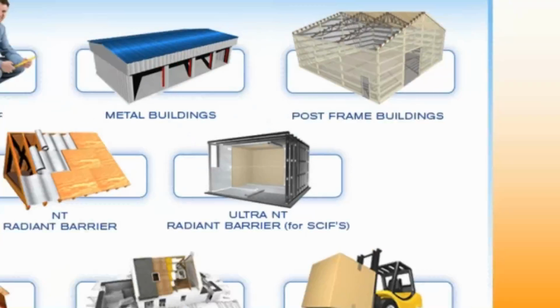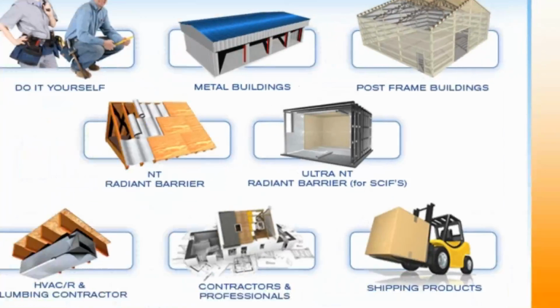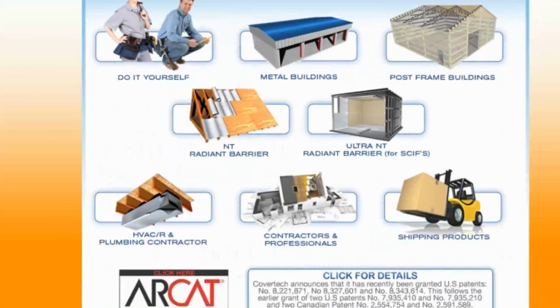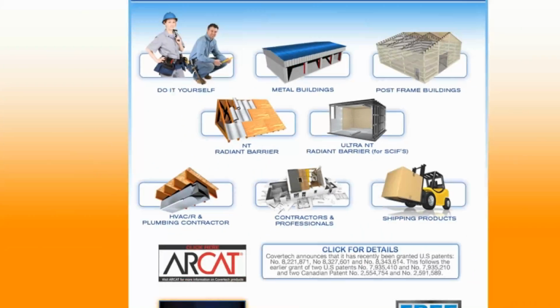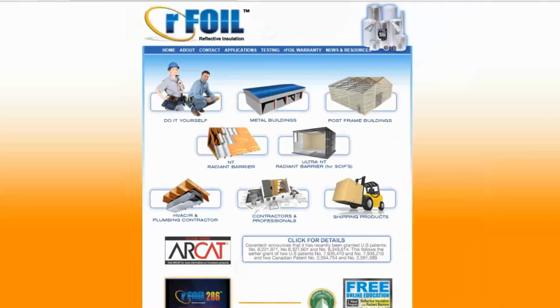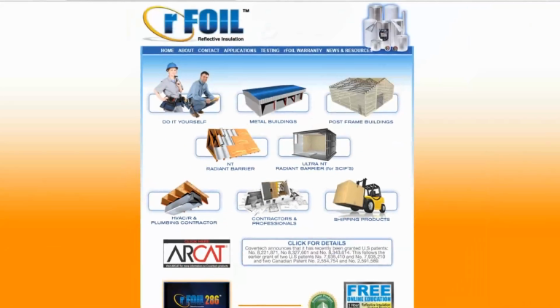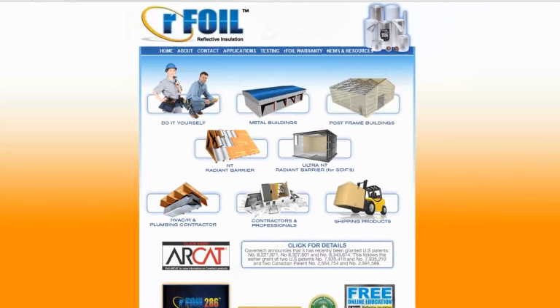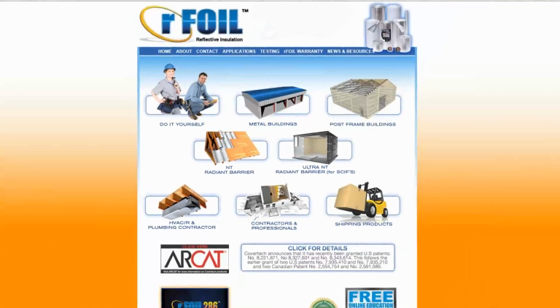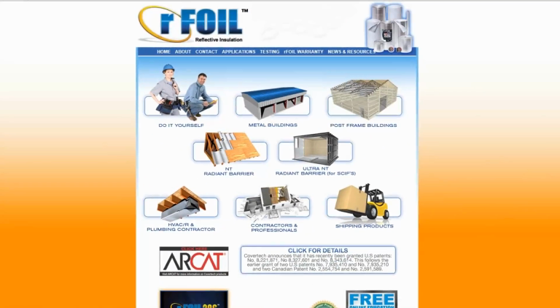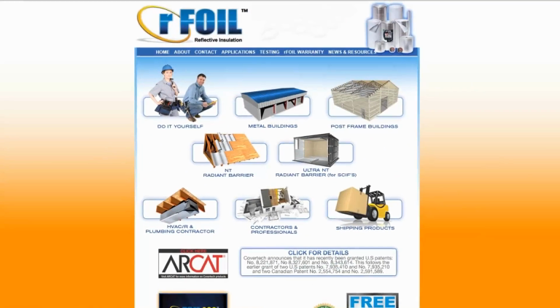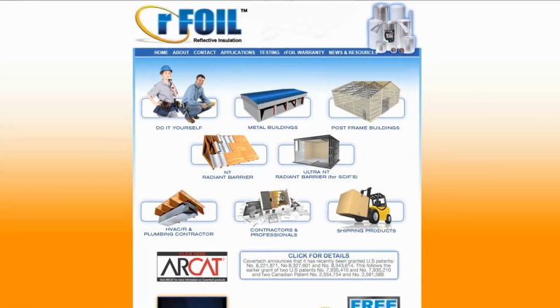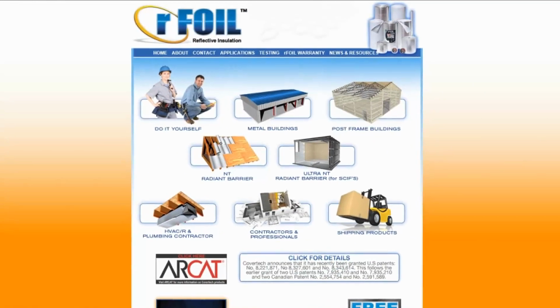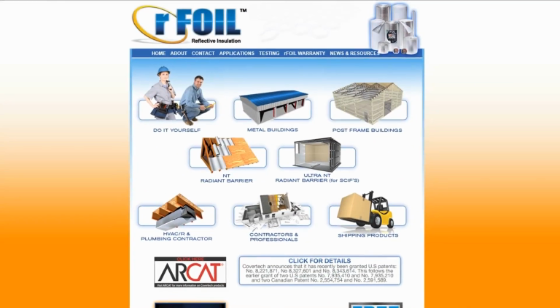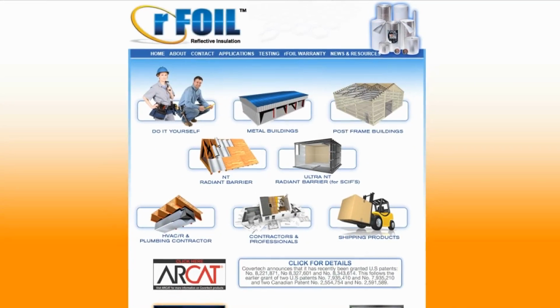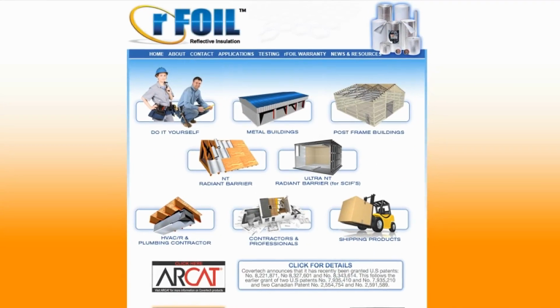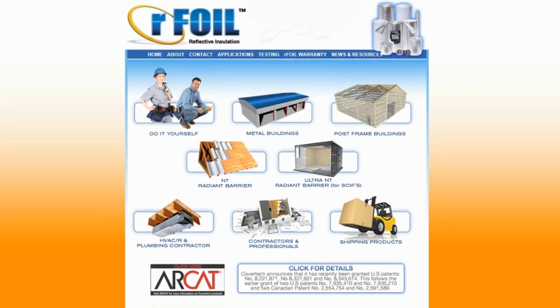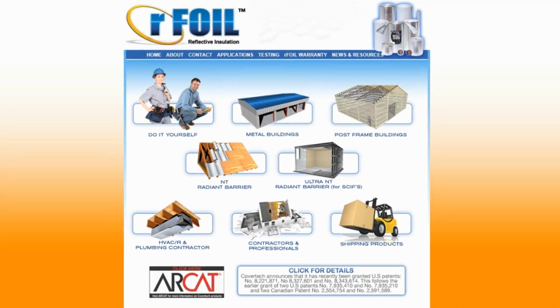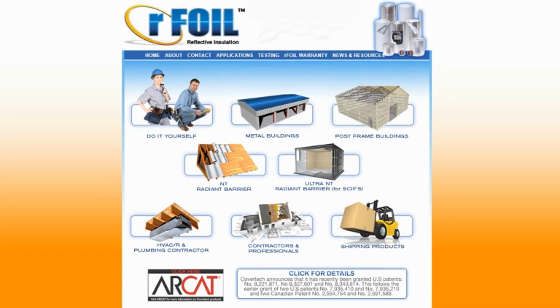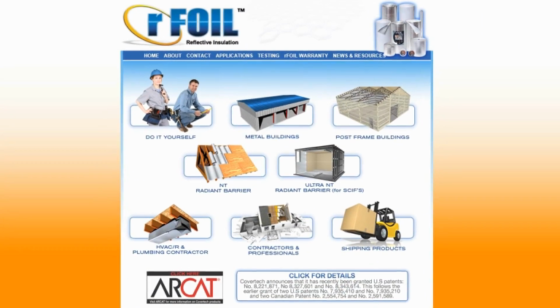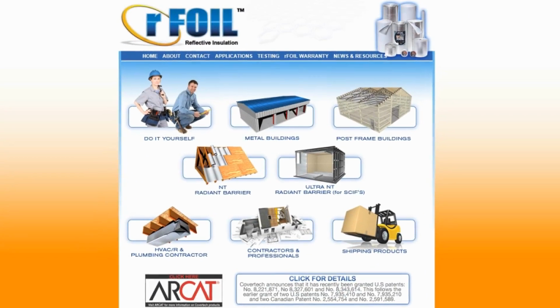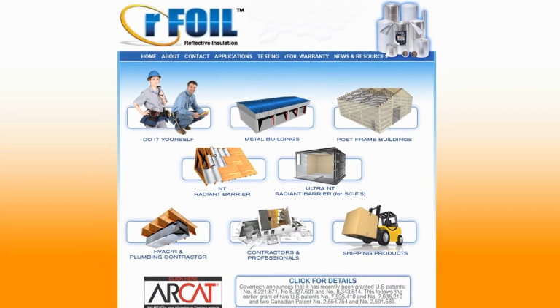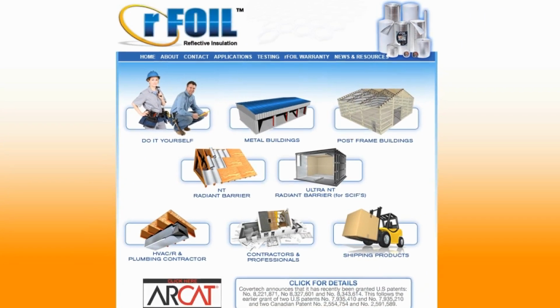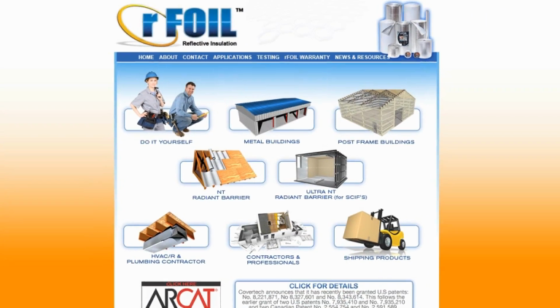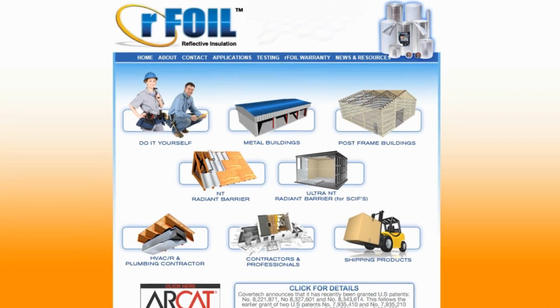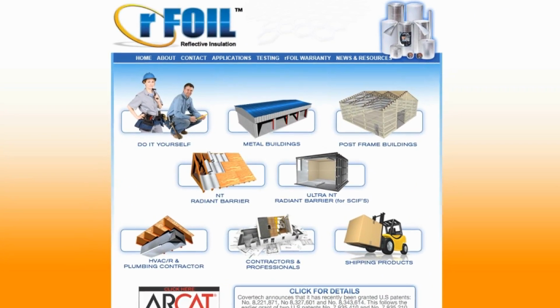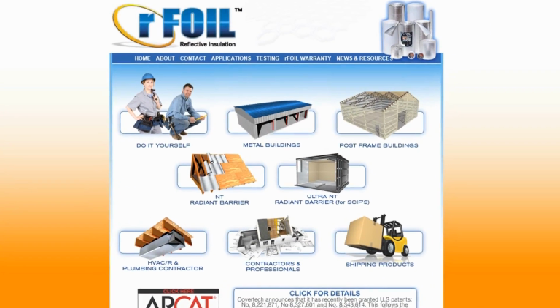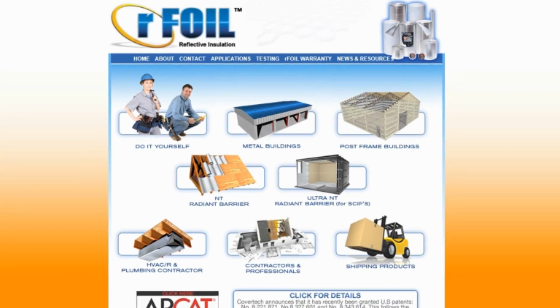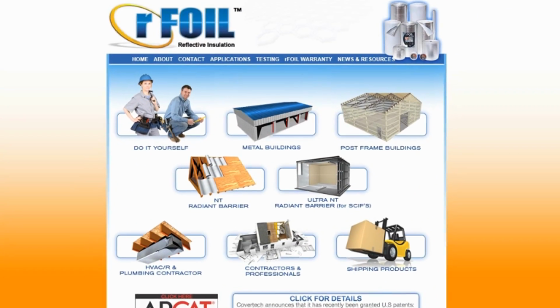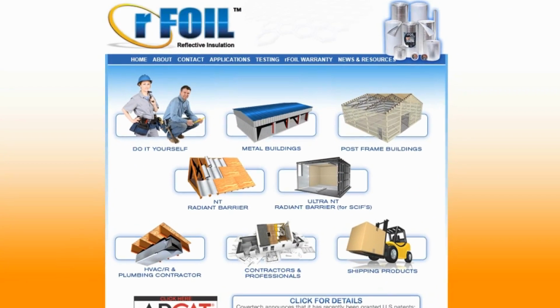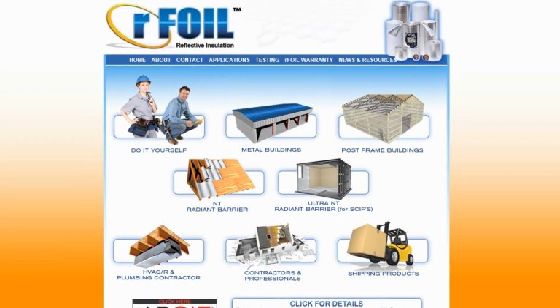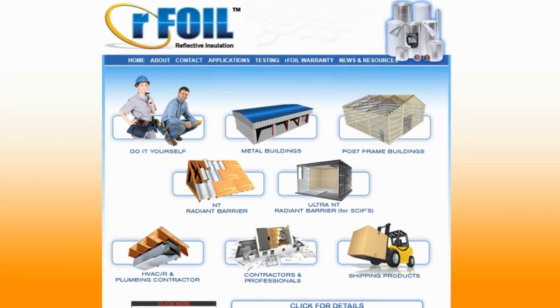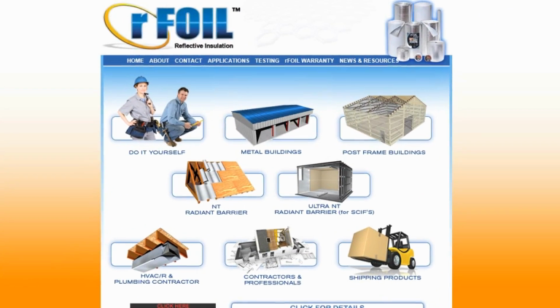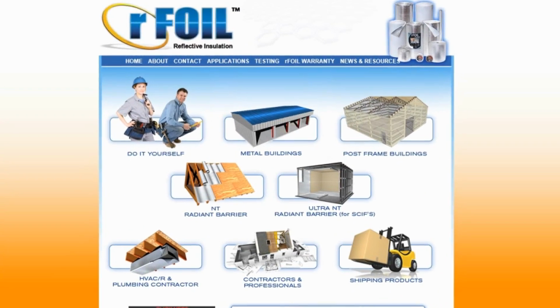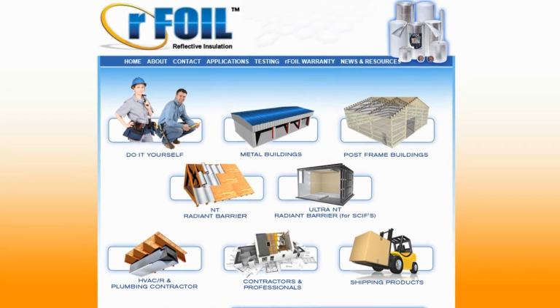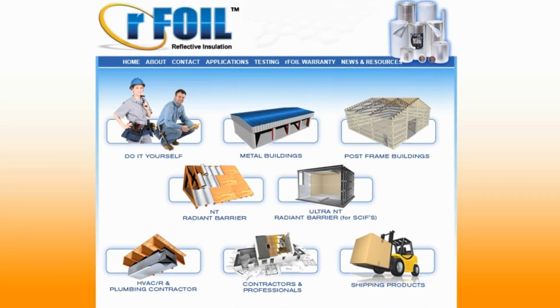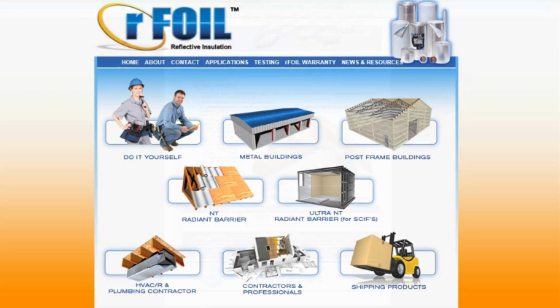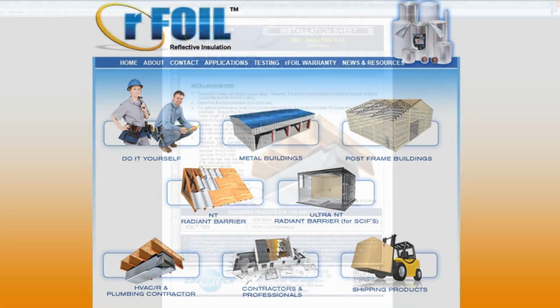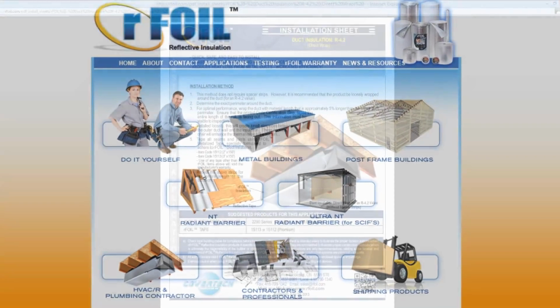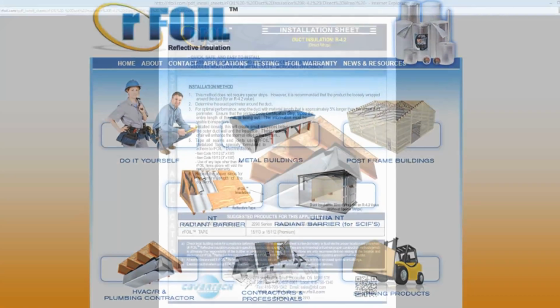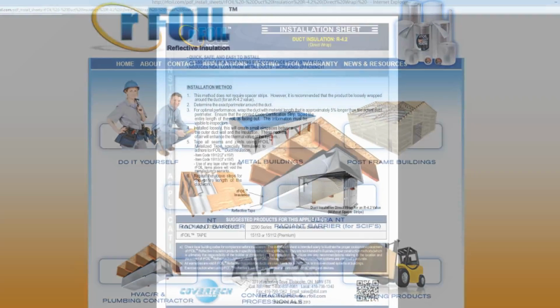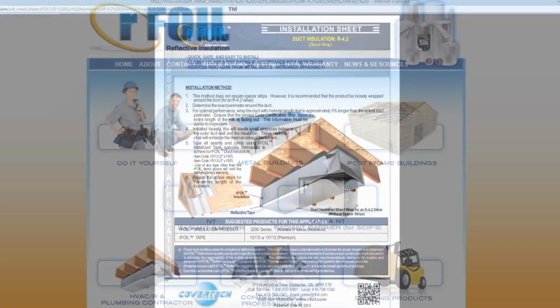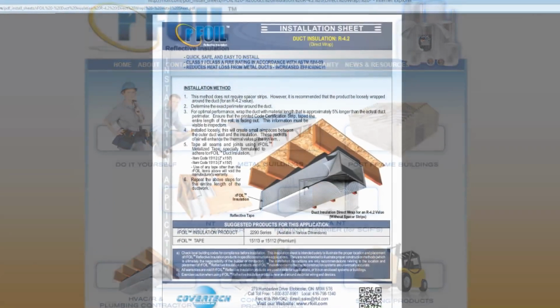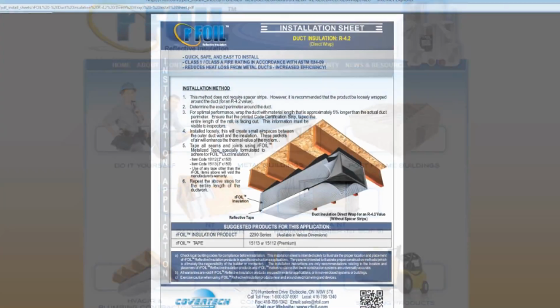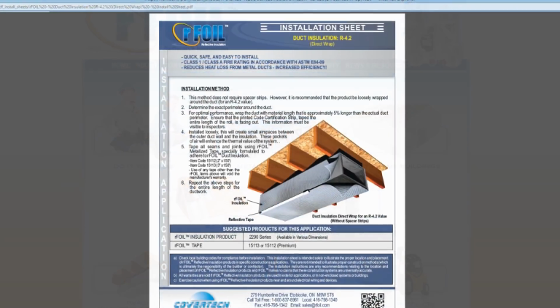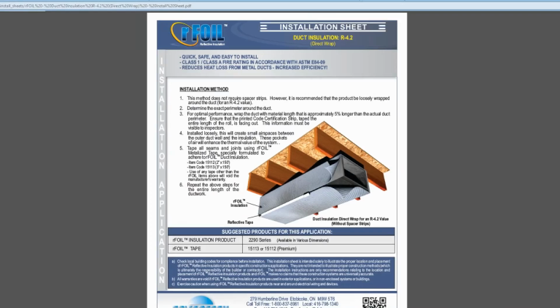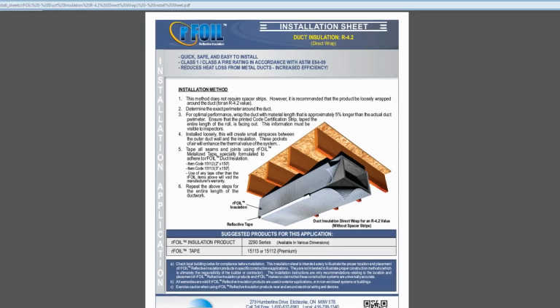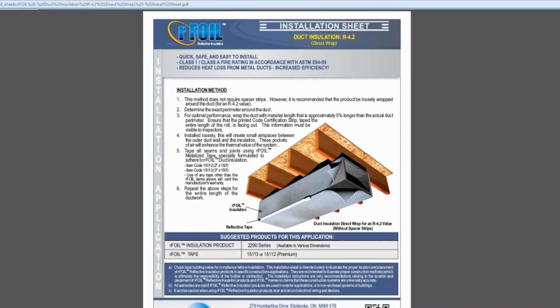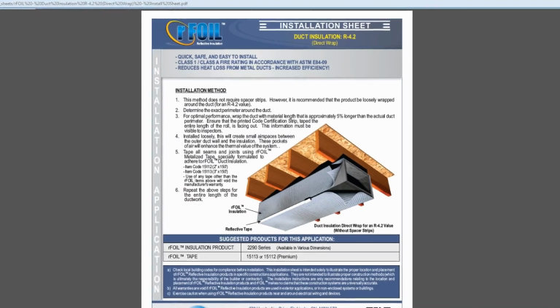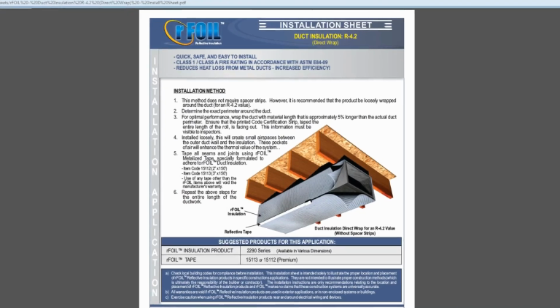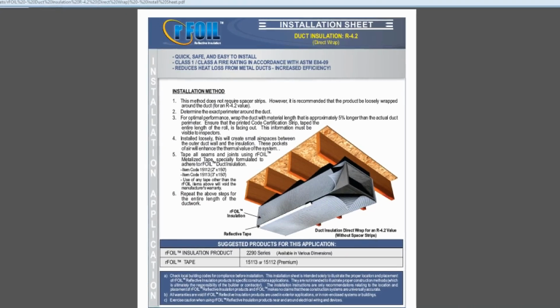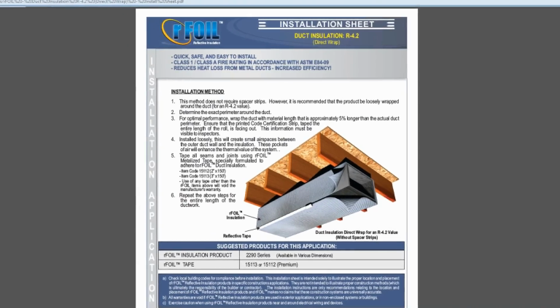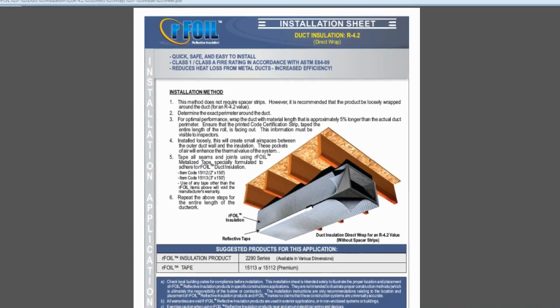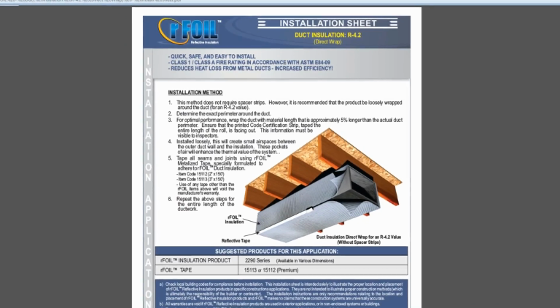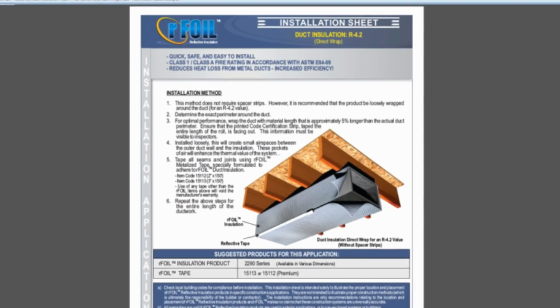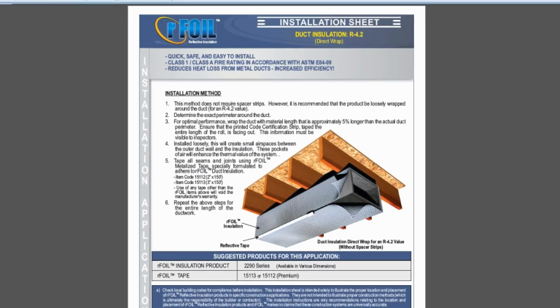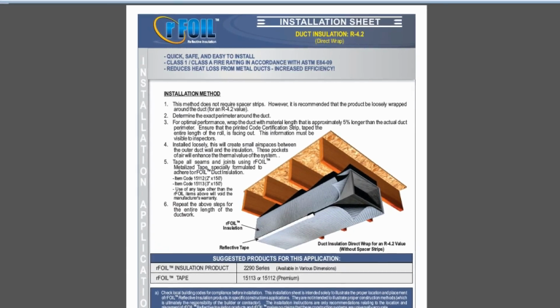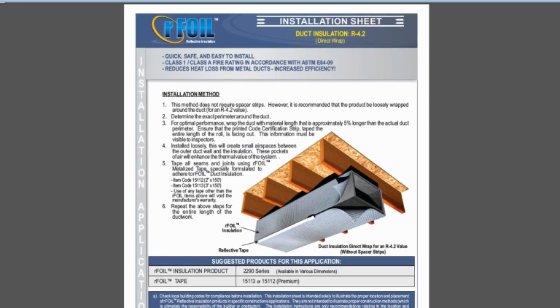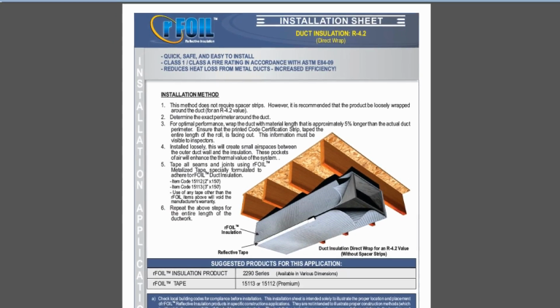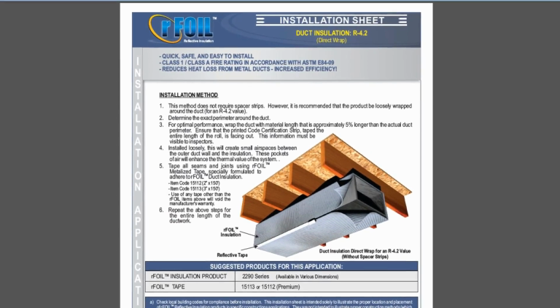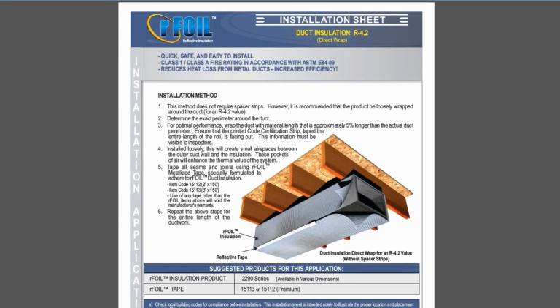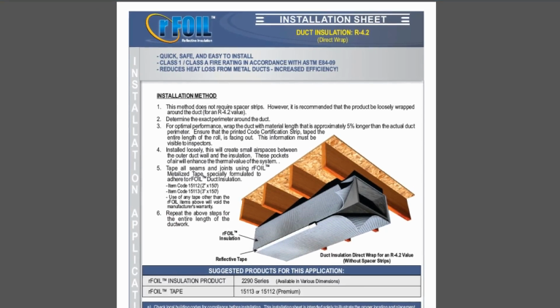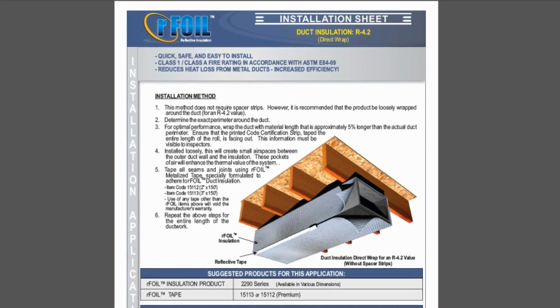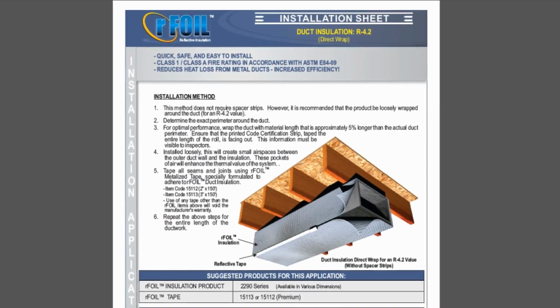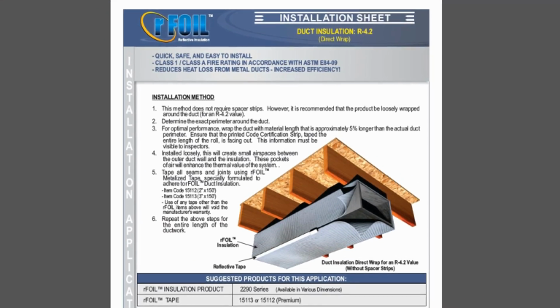Visit our website at www.rfoil.com for PDFs of our printed installation instructions.